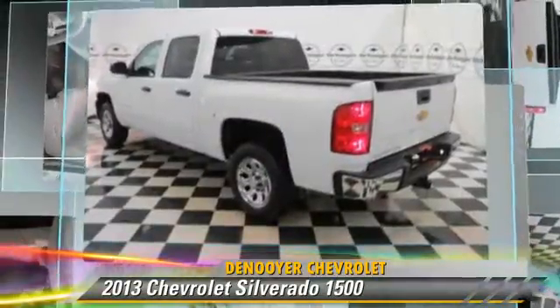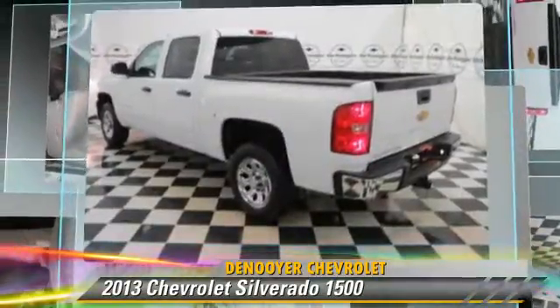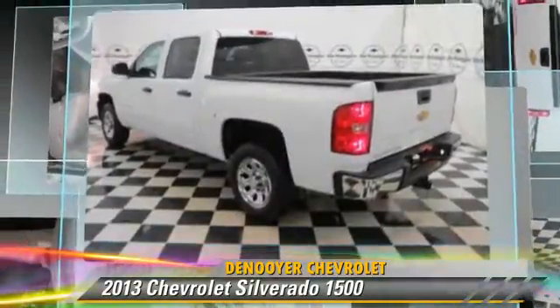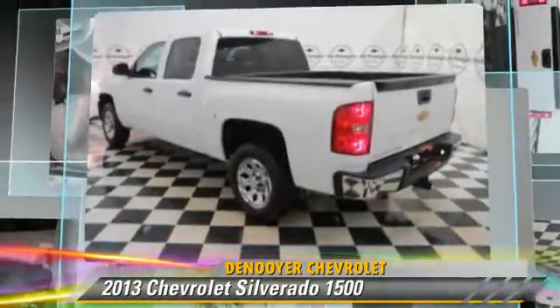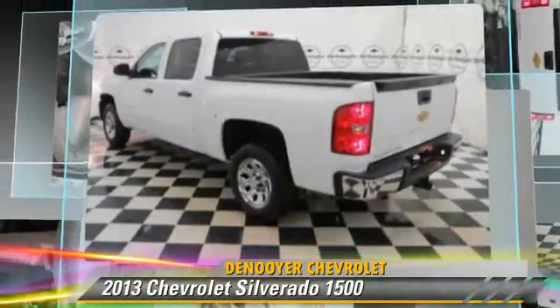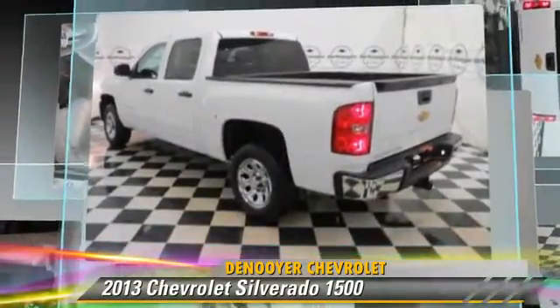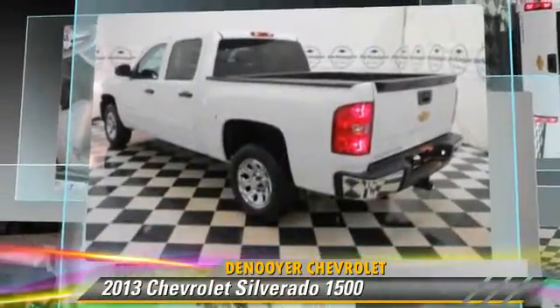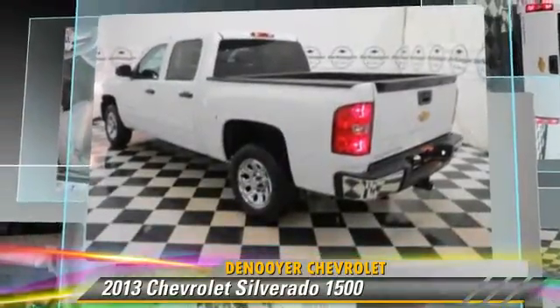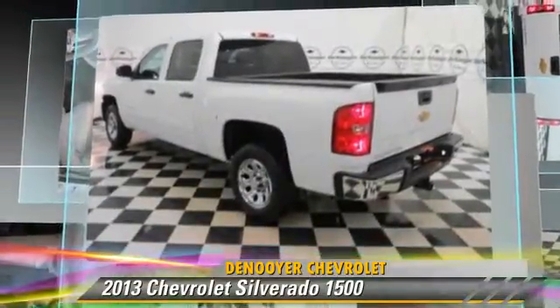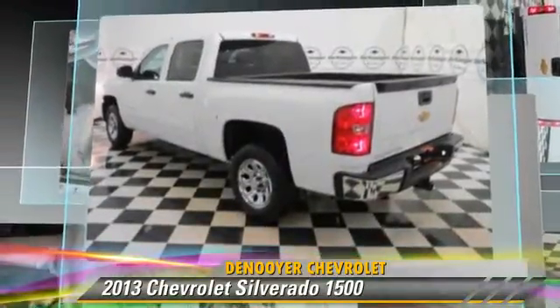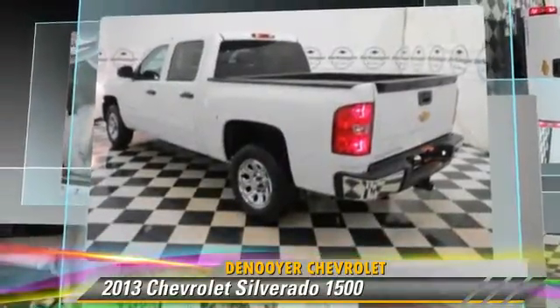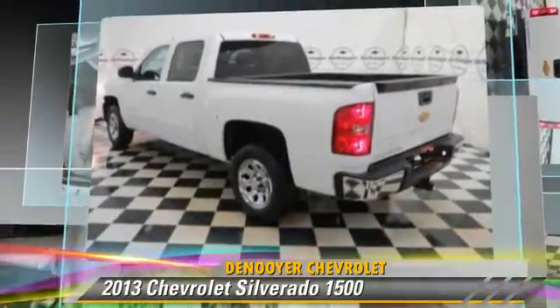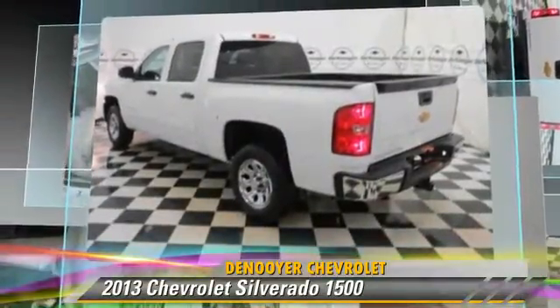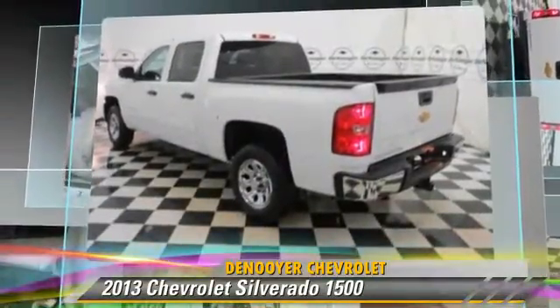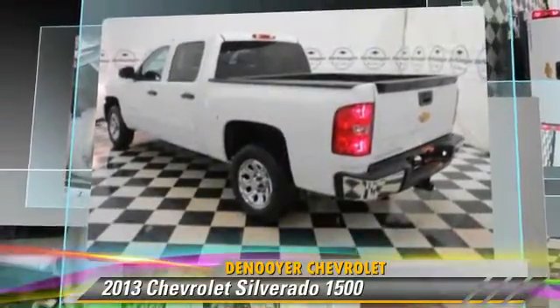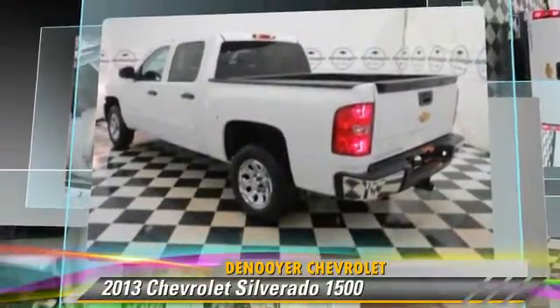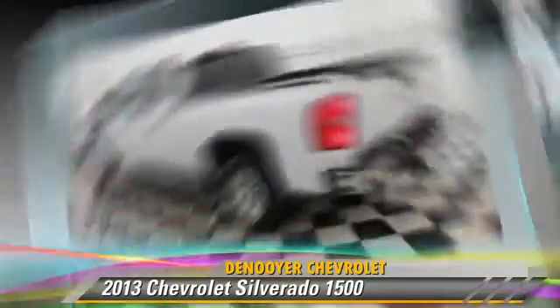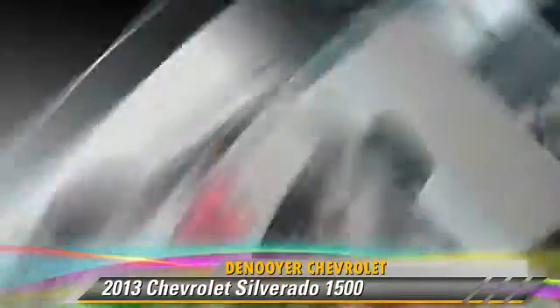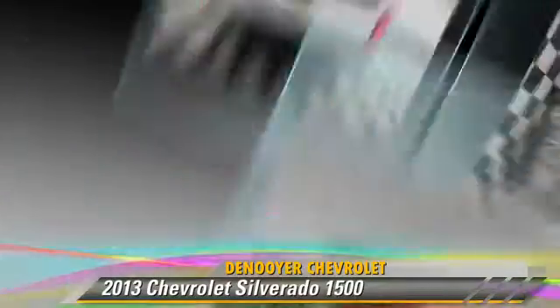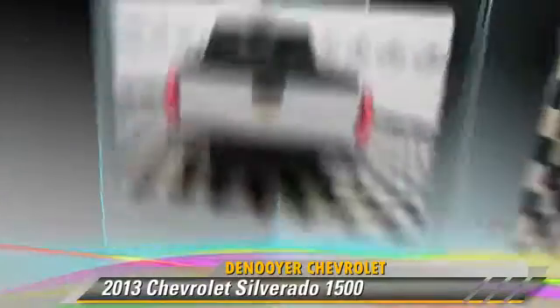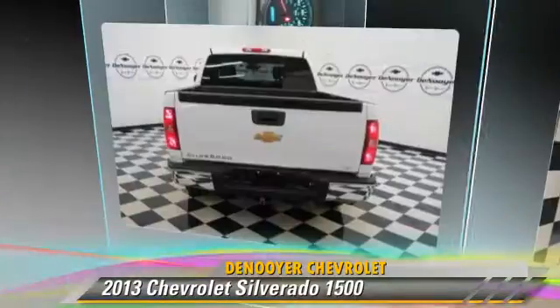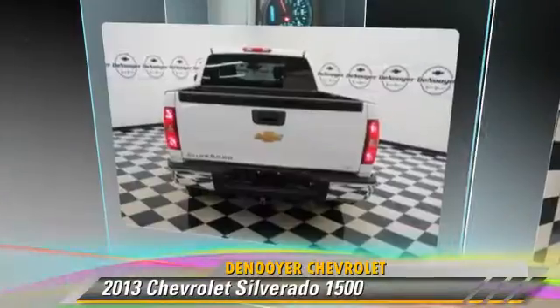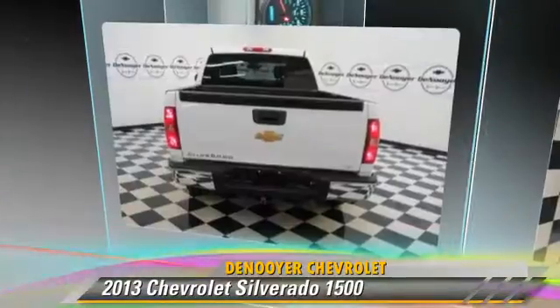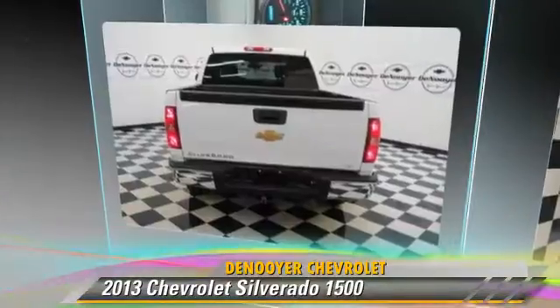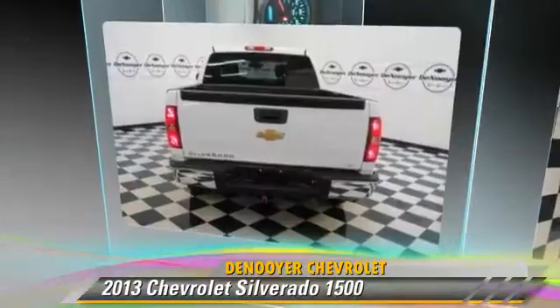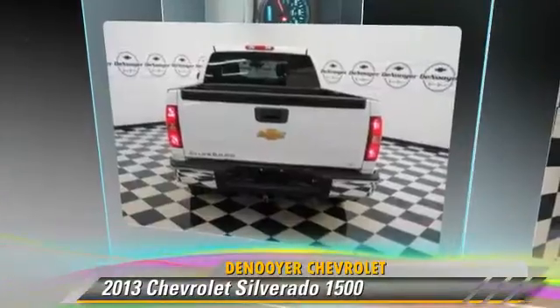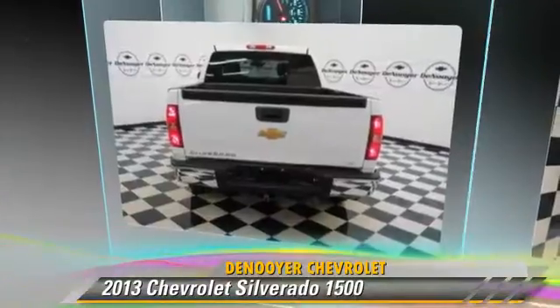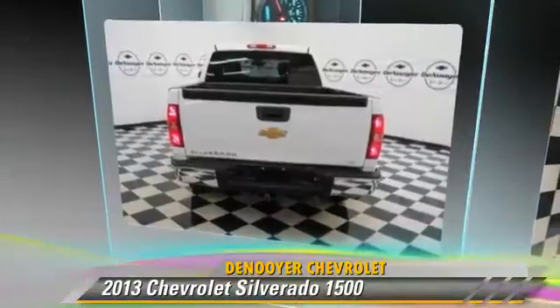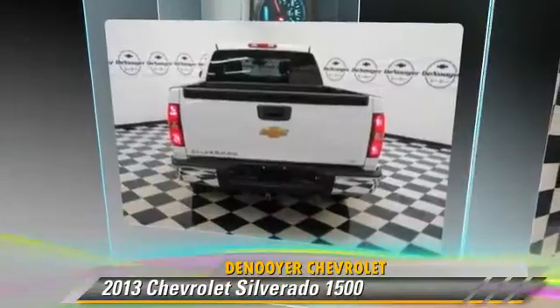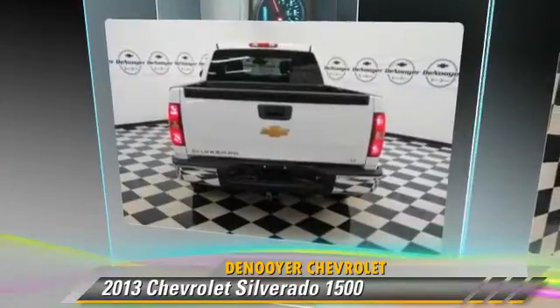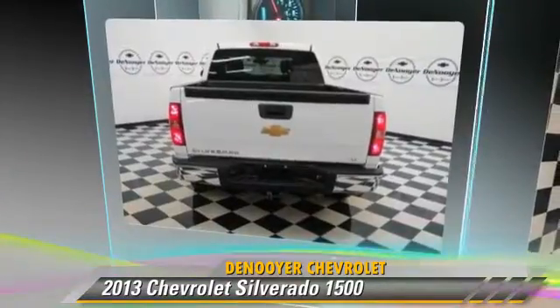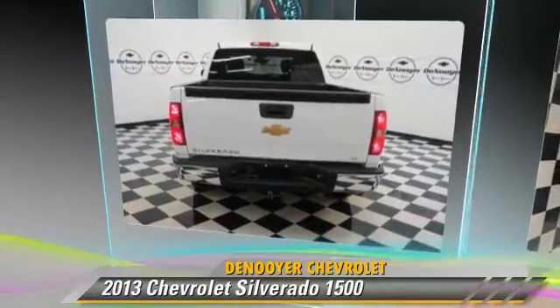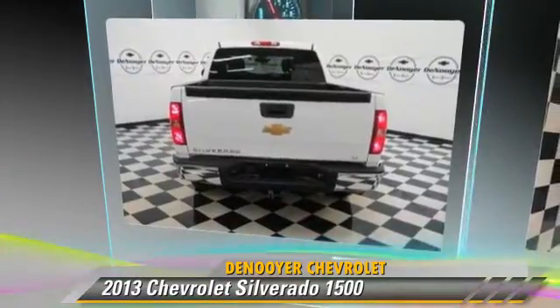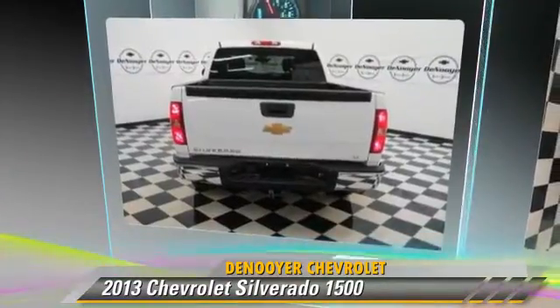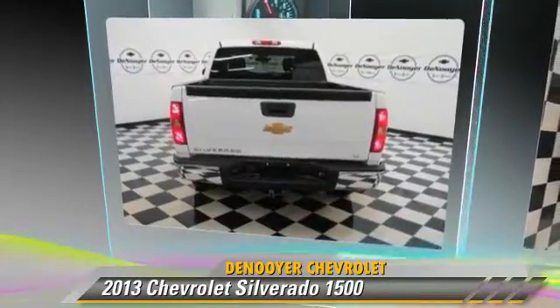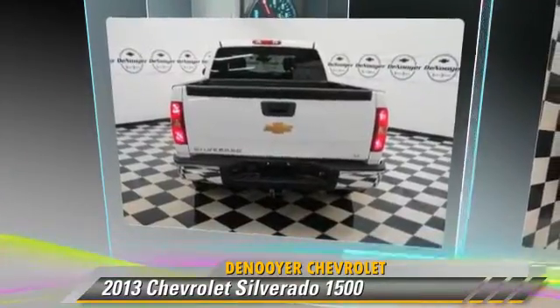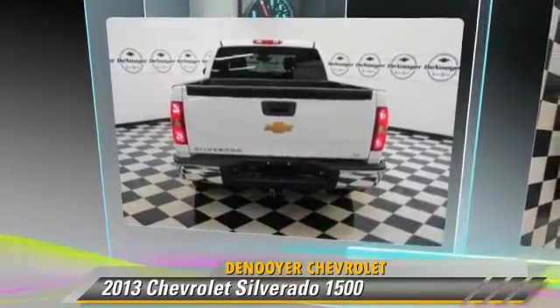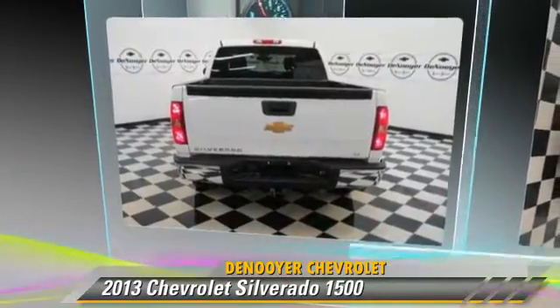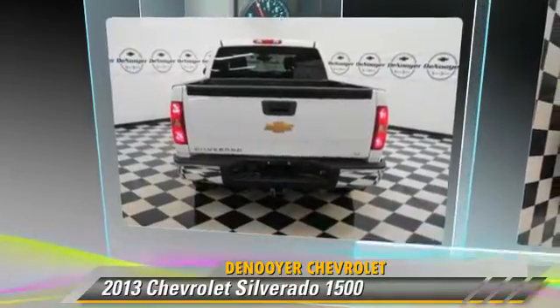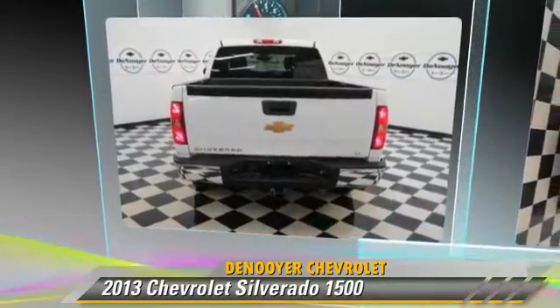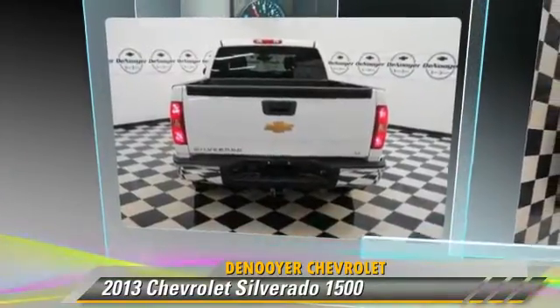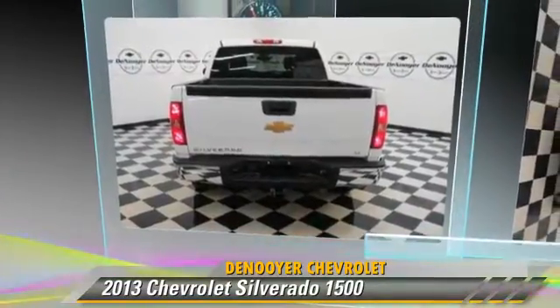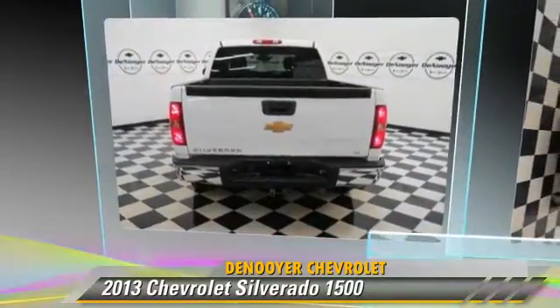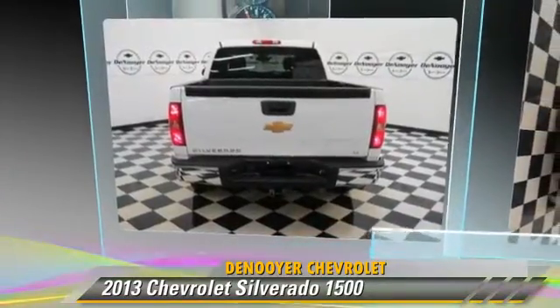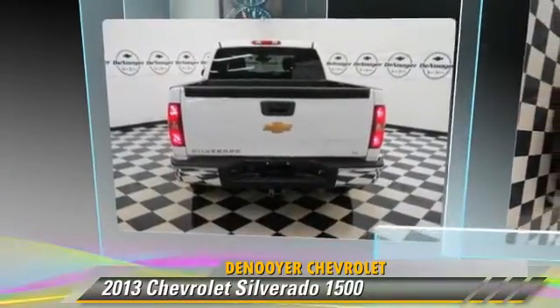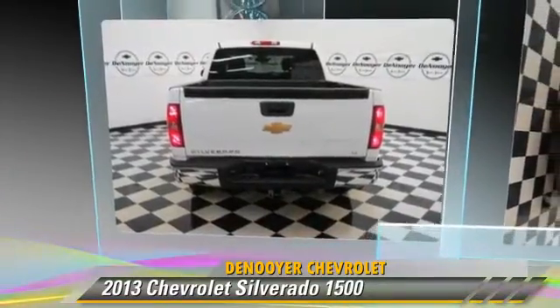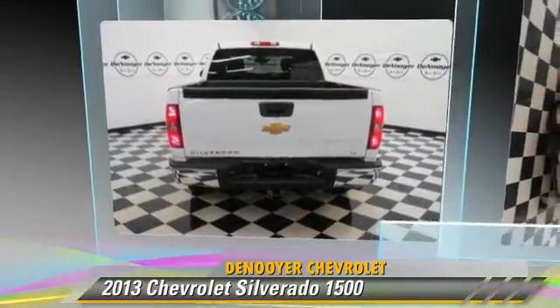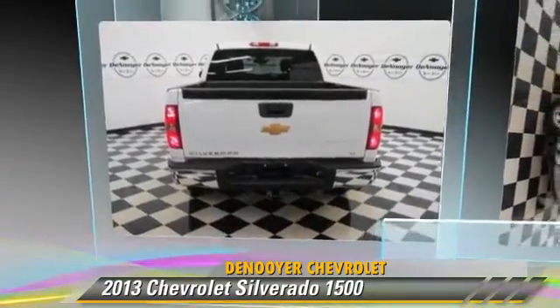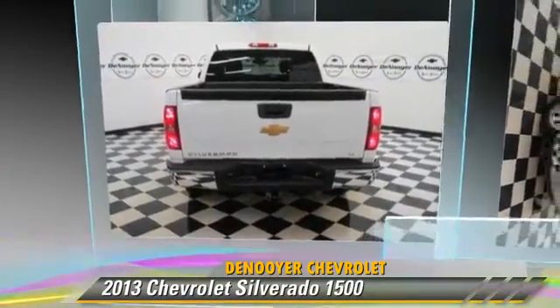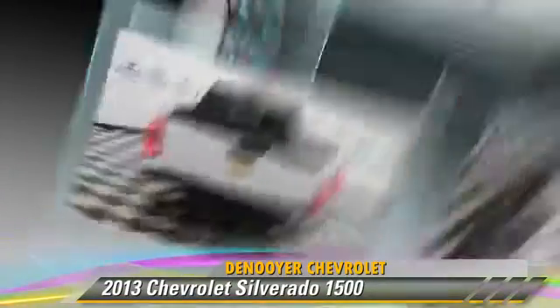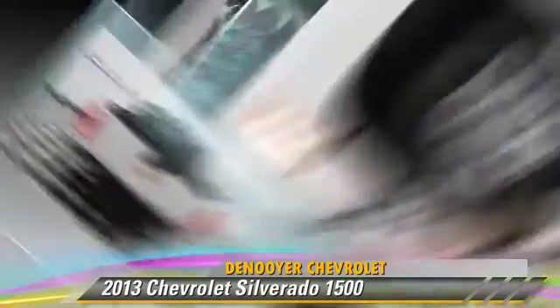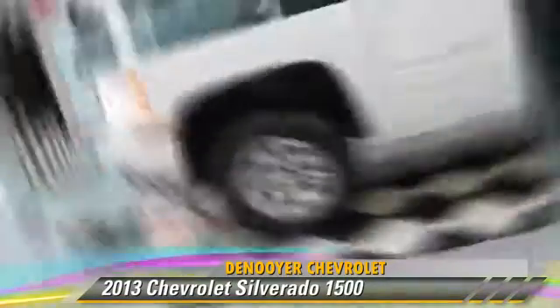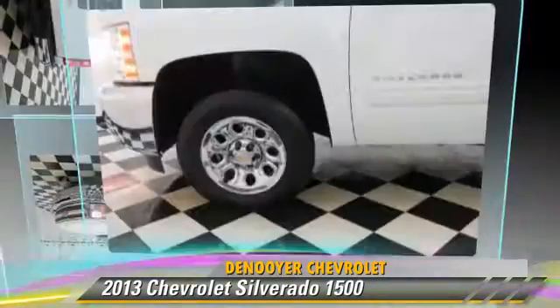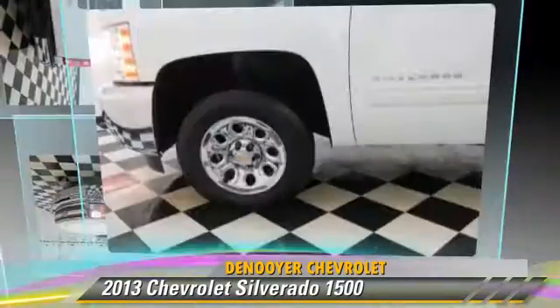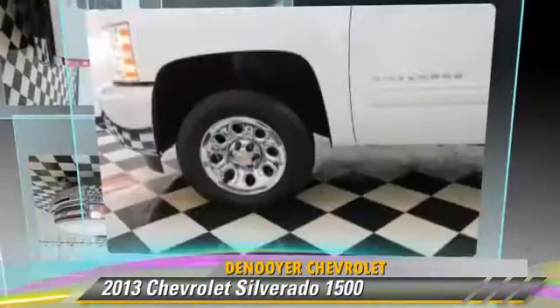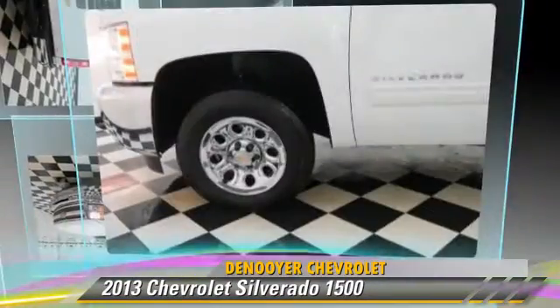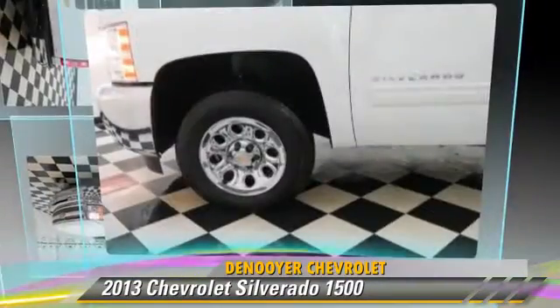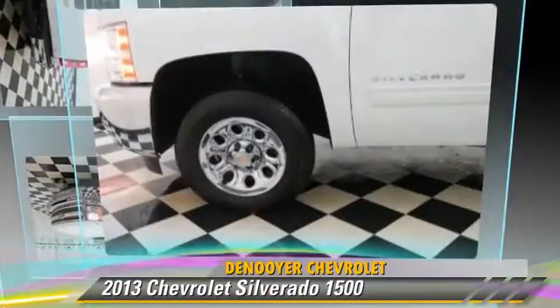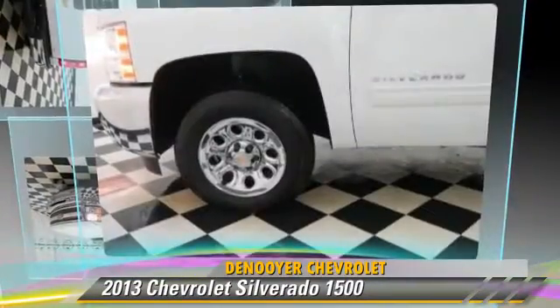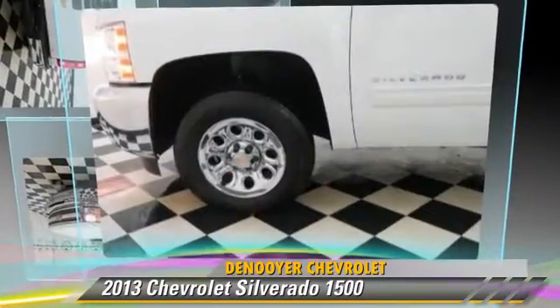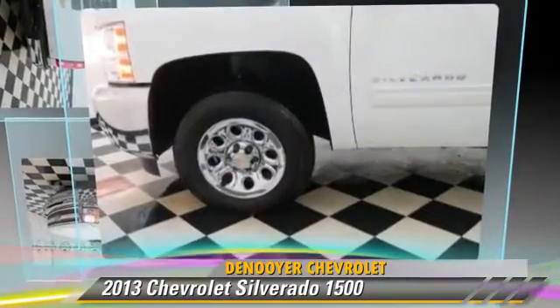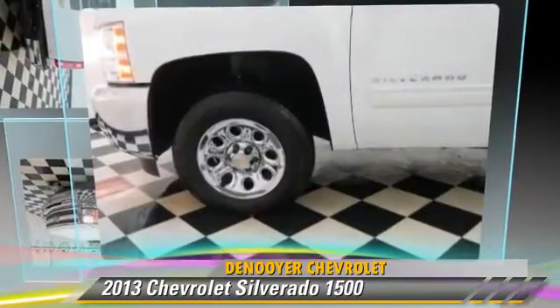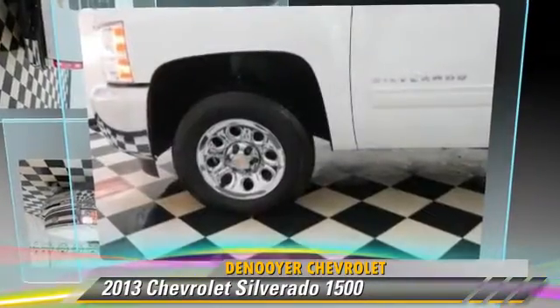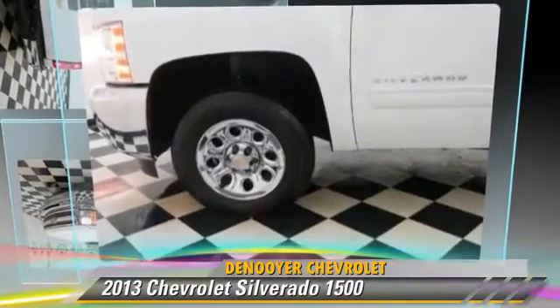Satellite radio and navigation system. Give us a call to schedule your test drive today.